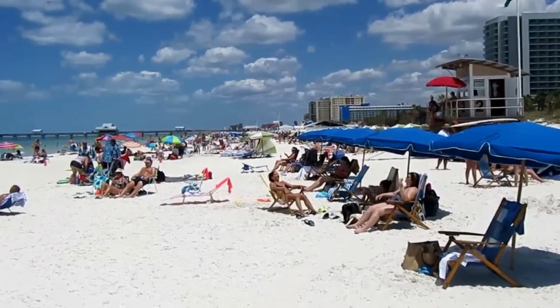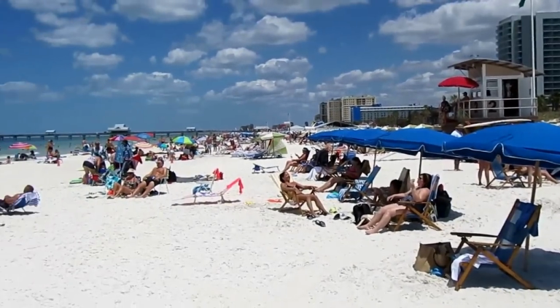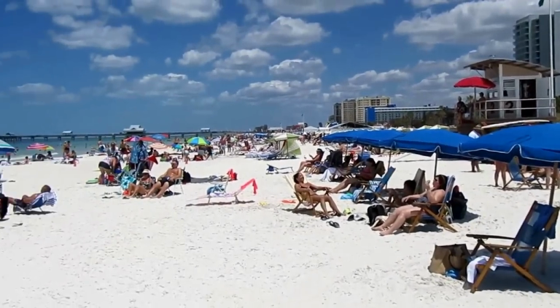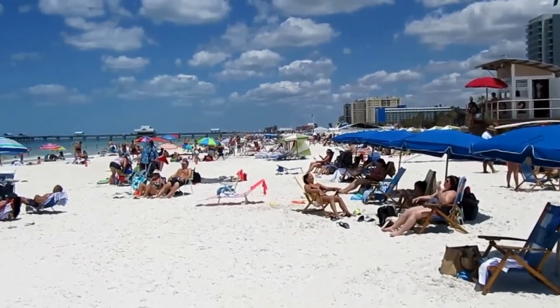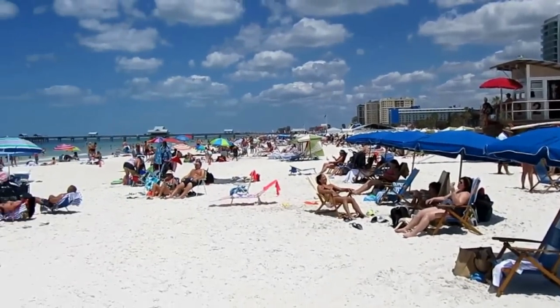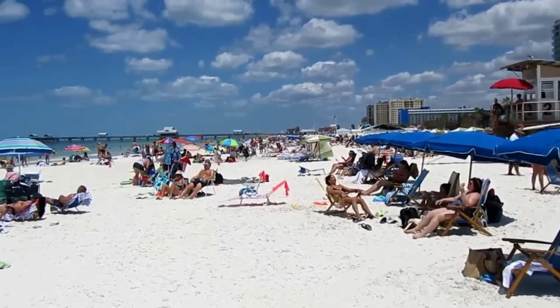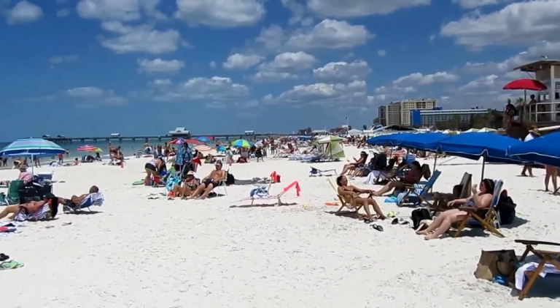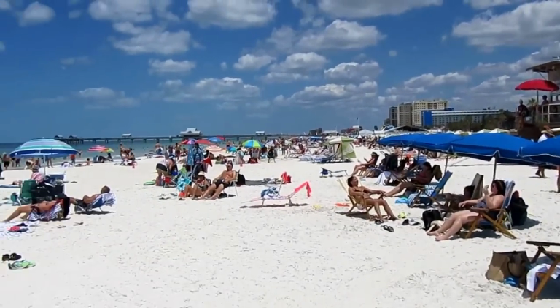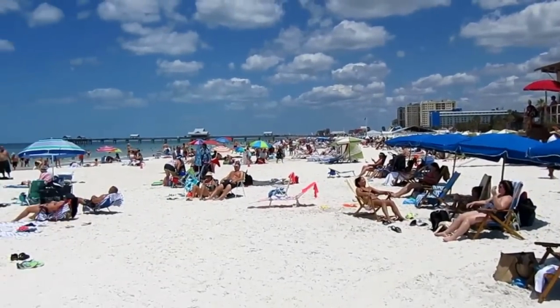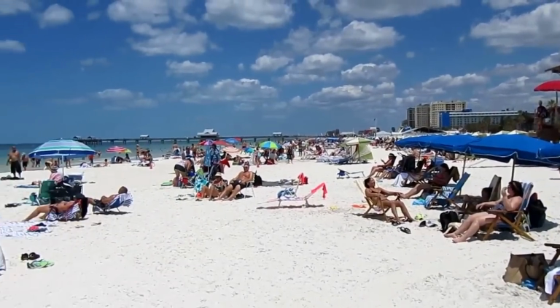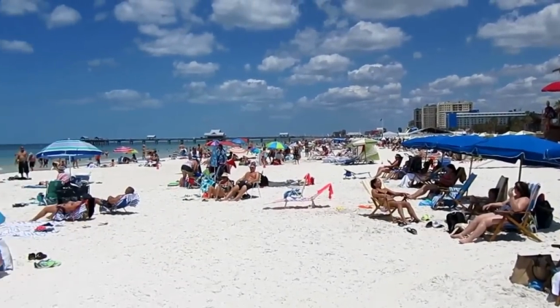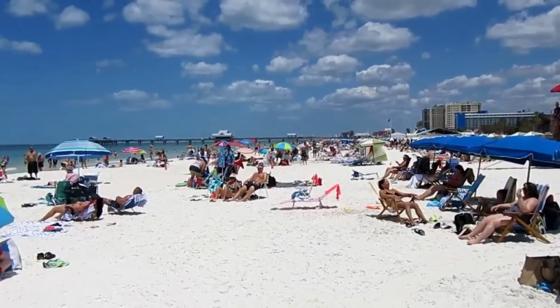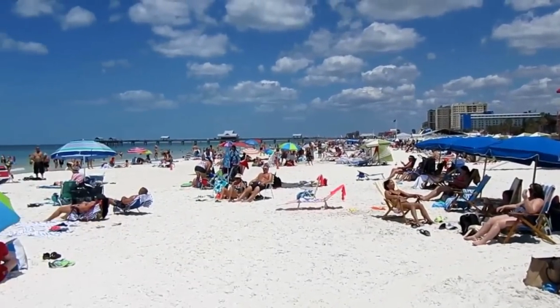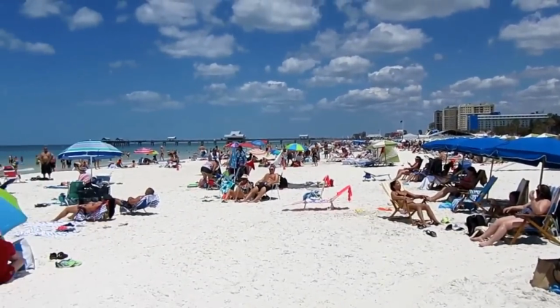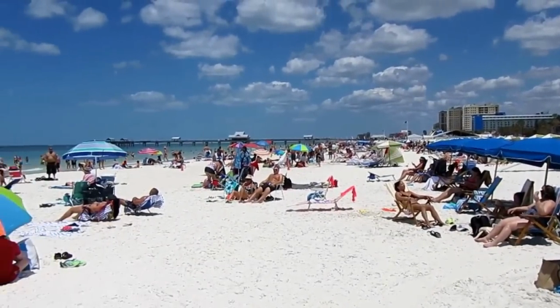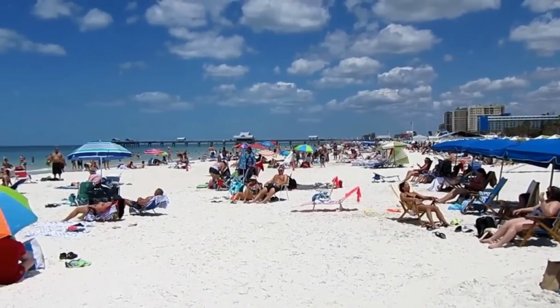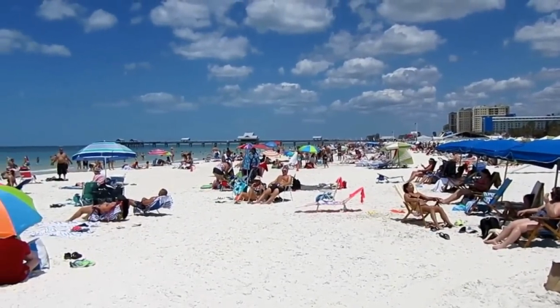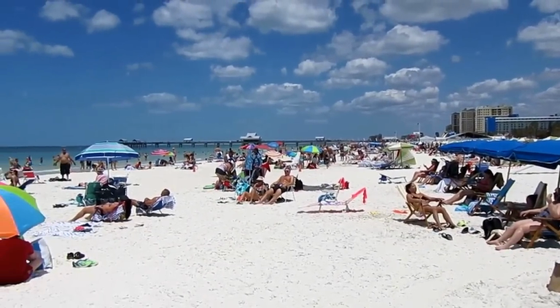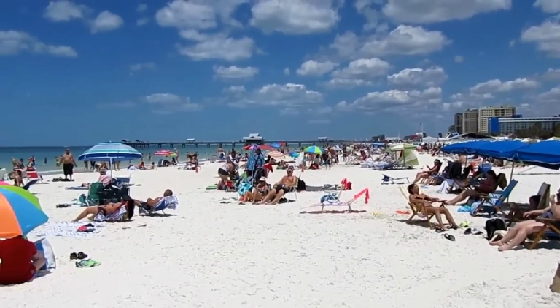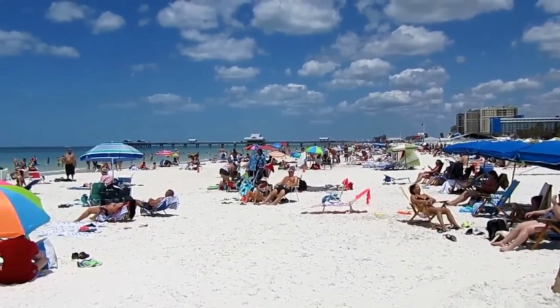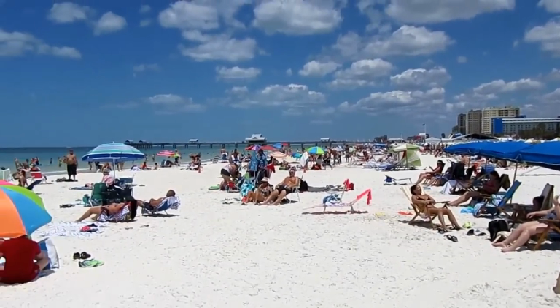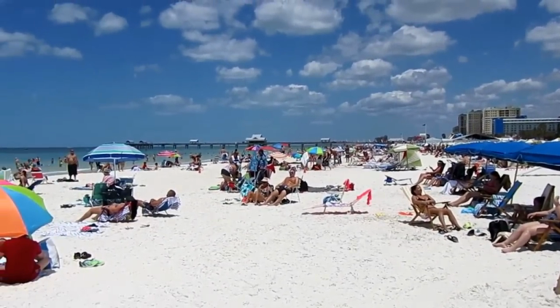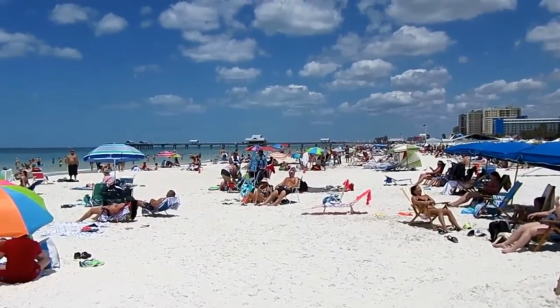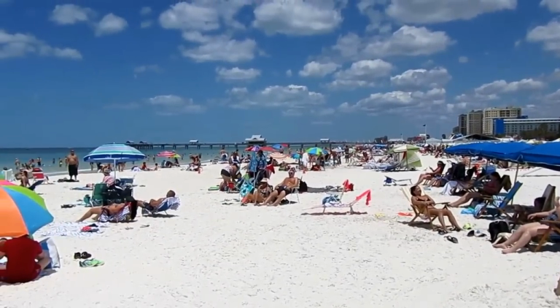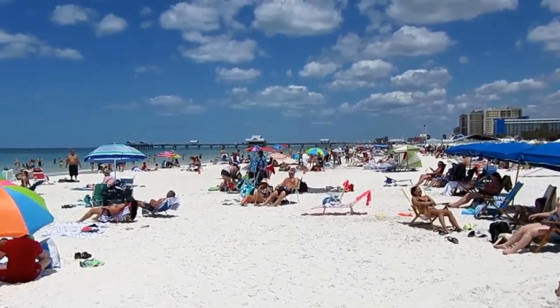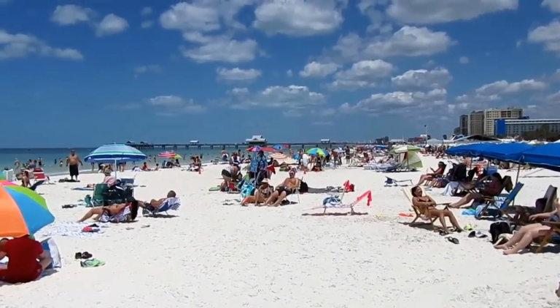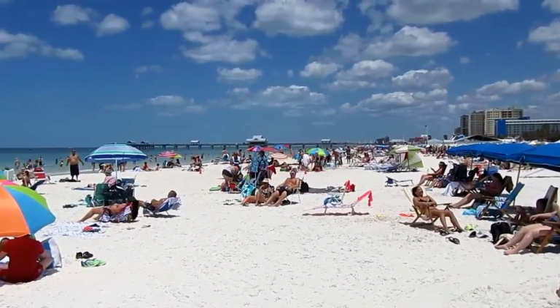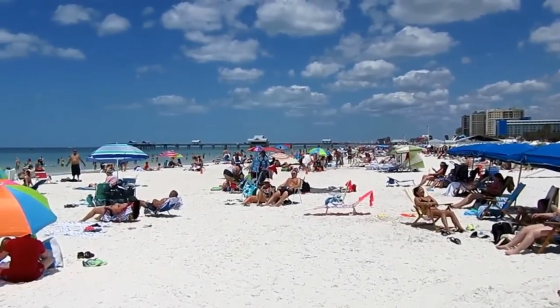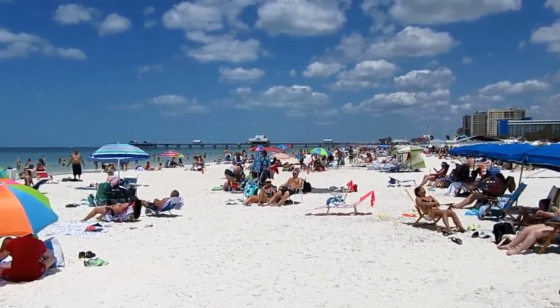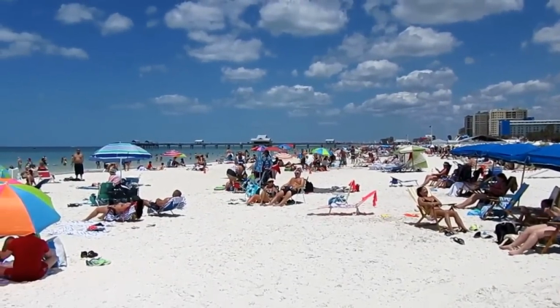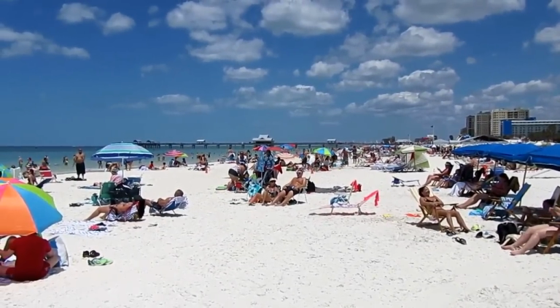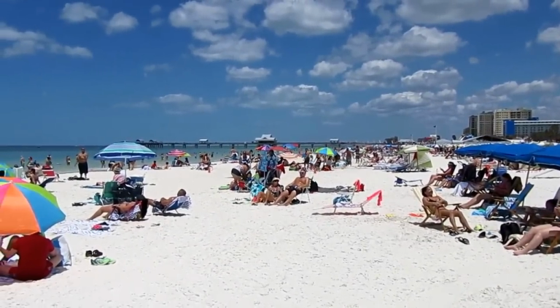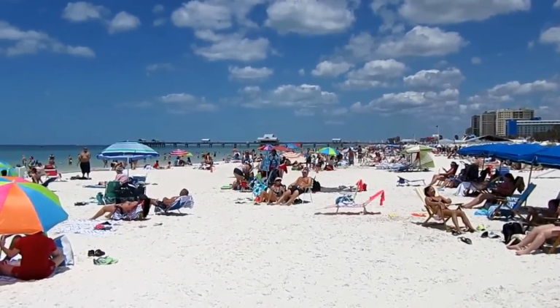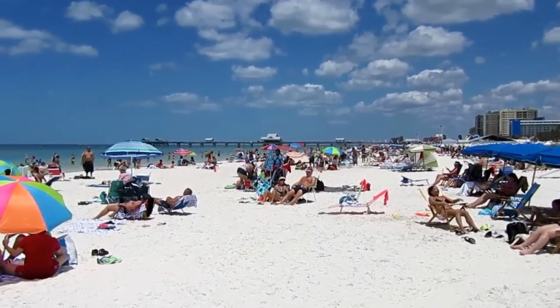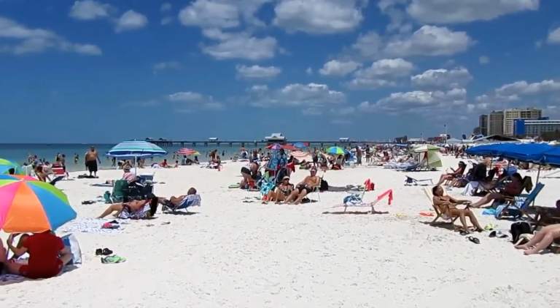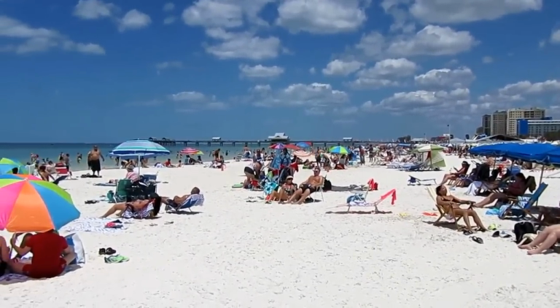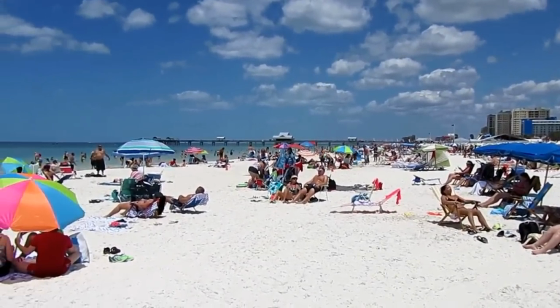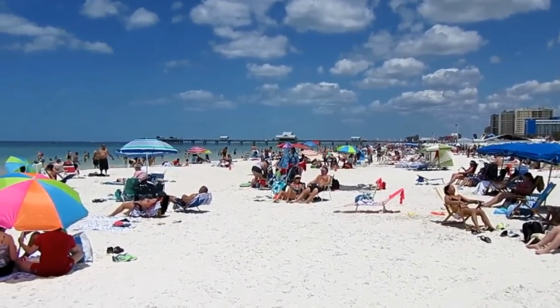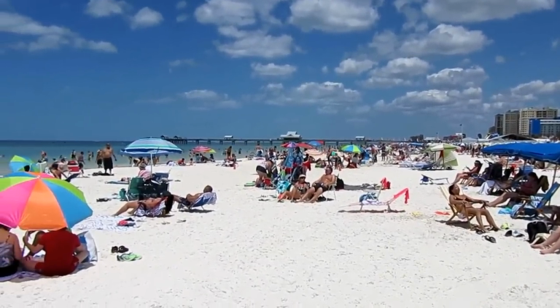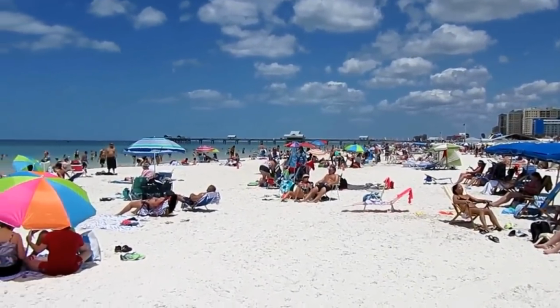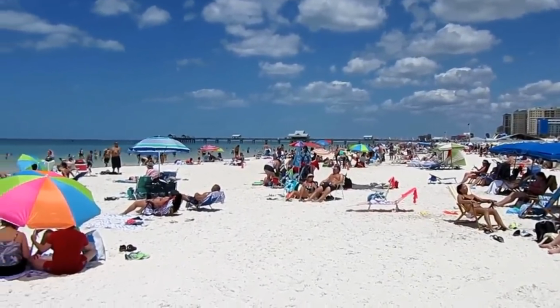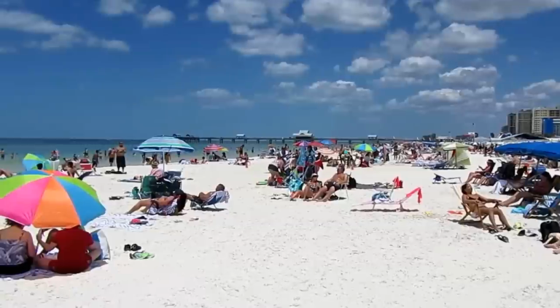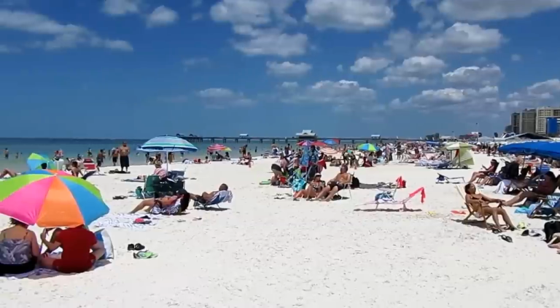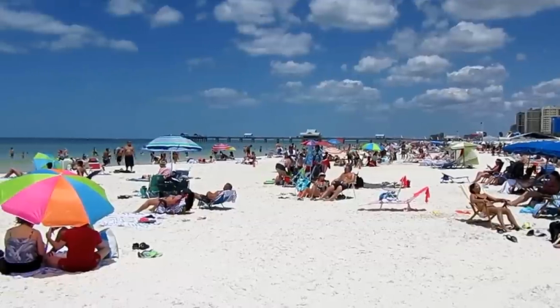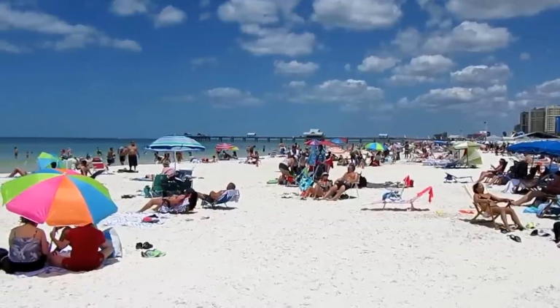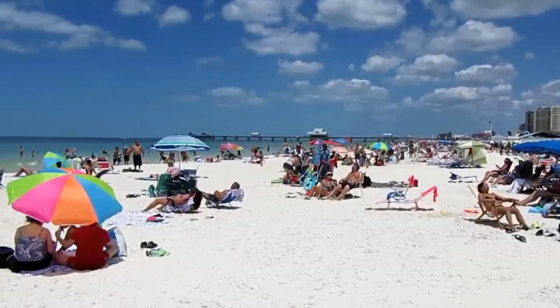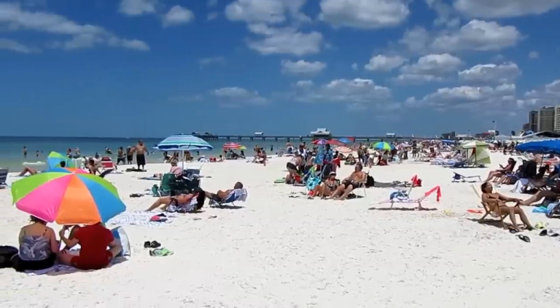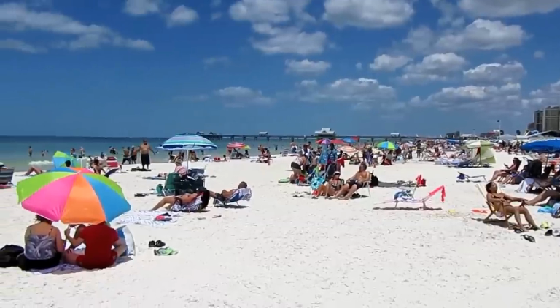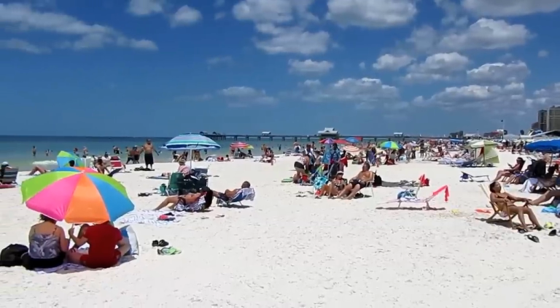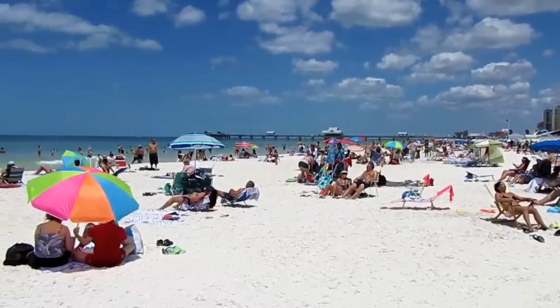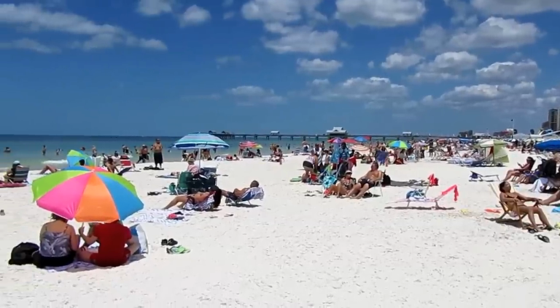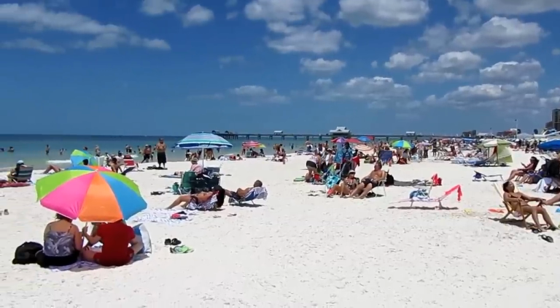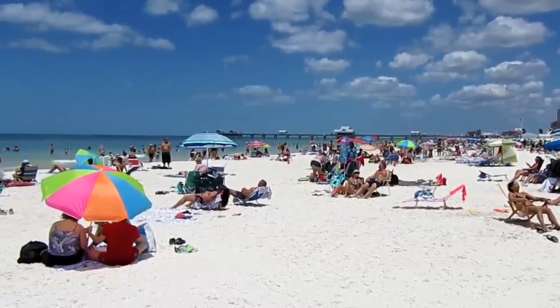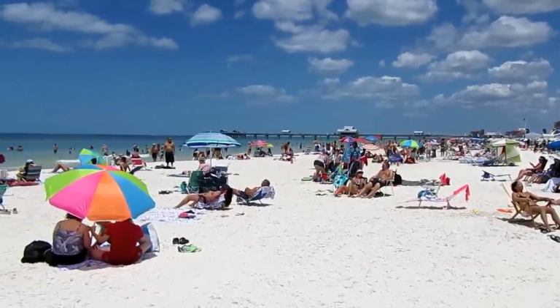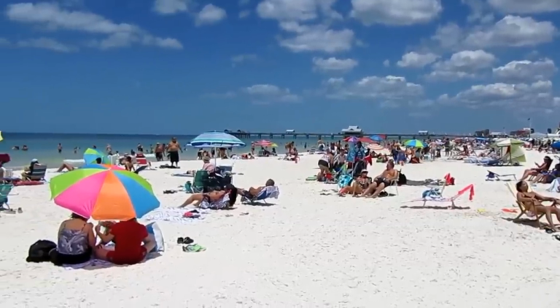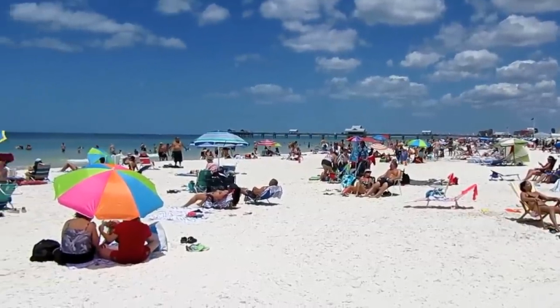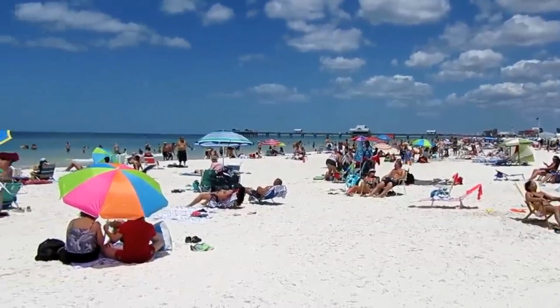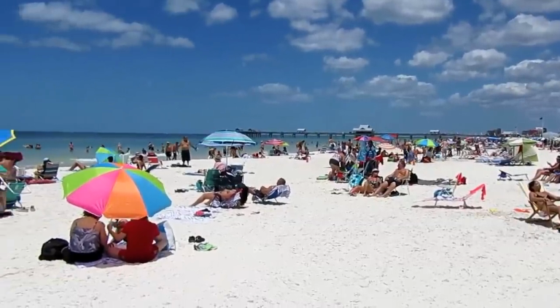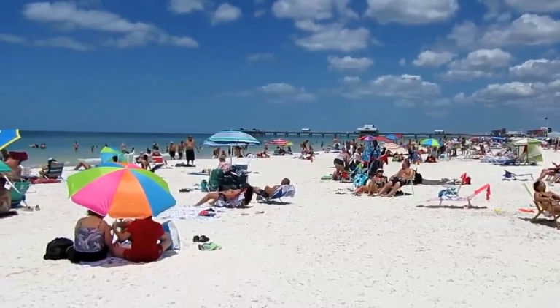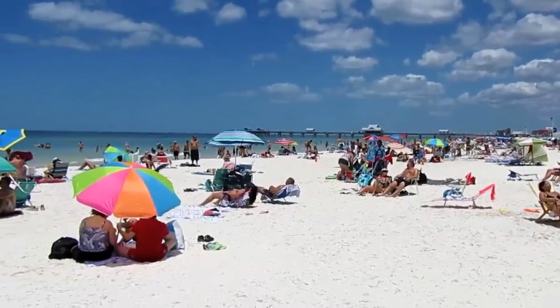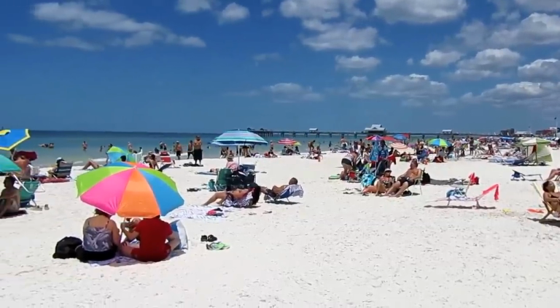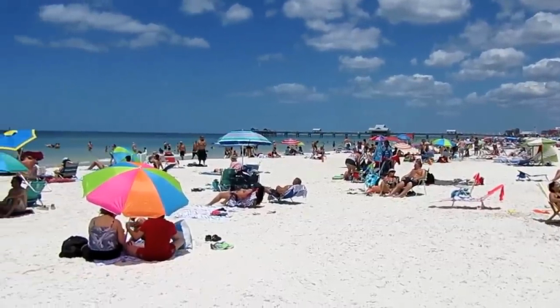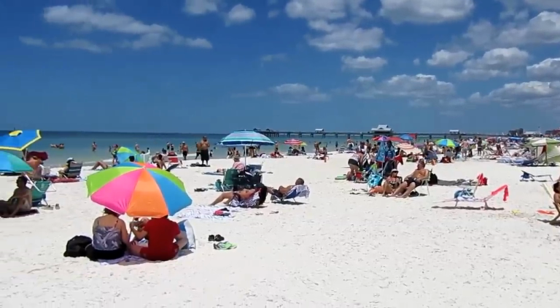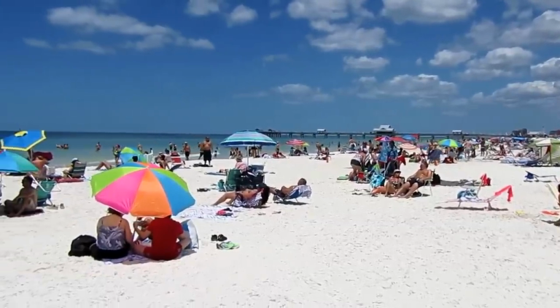It could be a little bit crowded but look at all these people enjoying the beautiful sunshine, the waves, and the white sand here at Clearwater Beach.